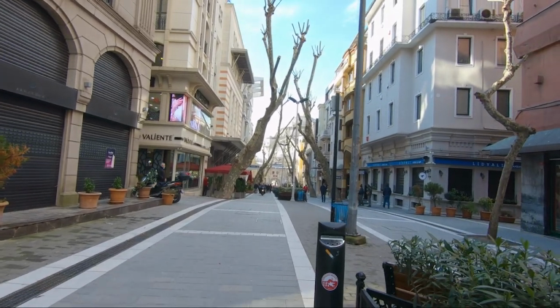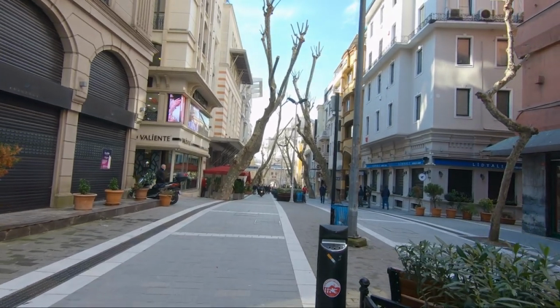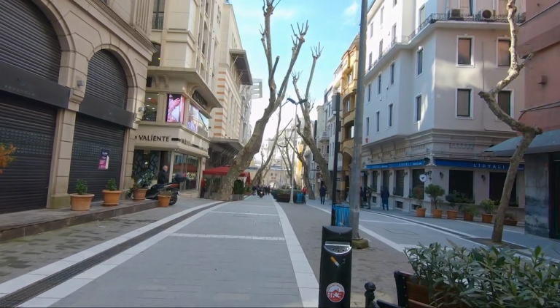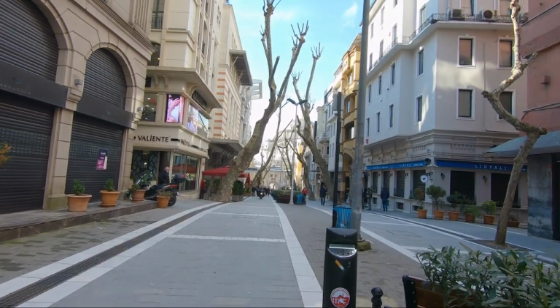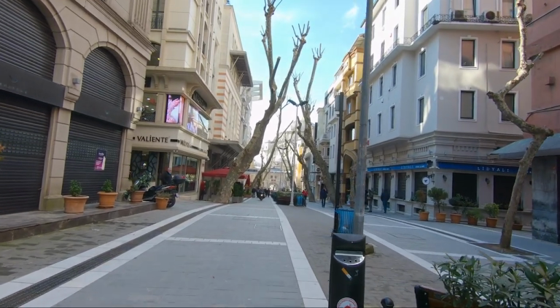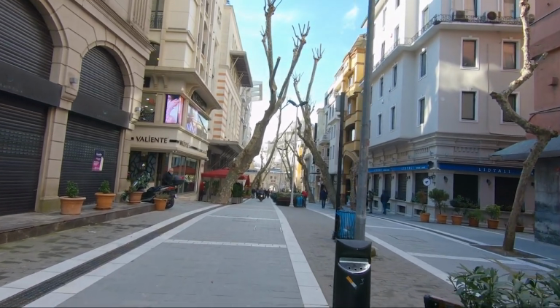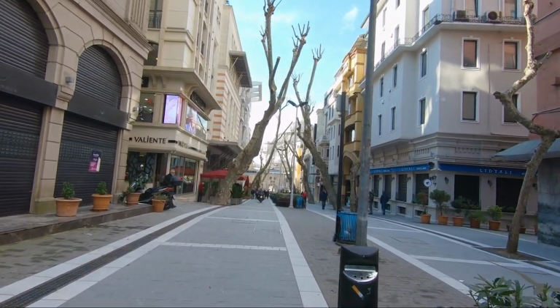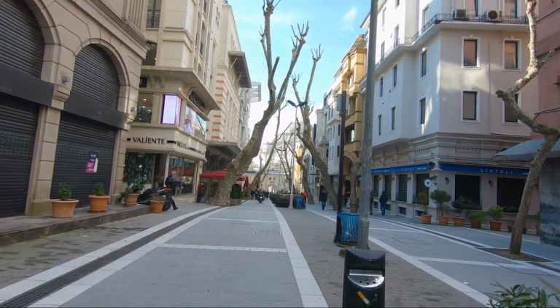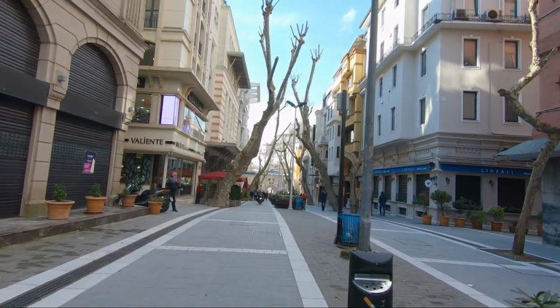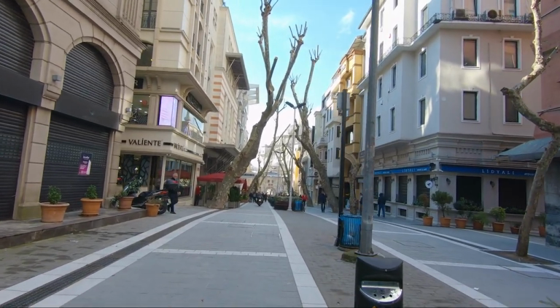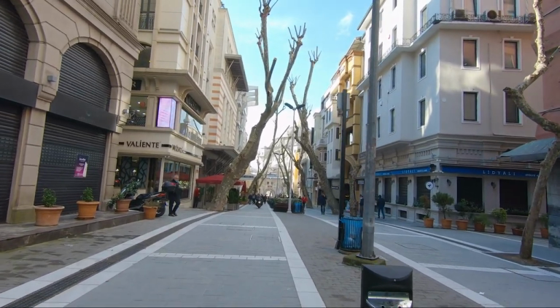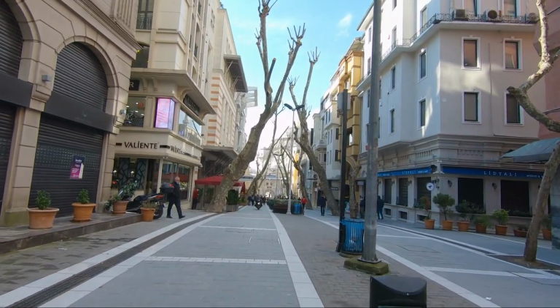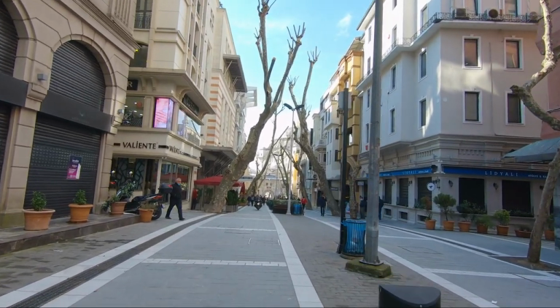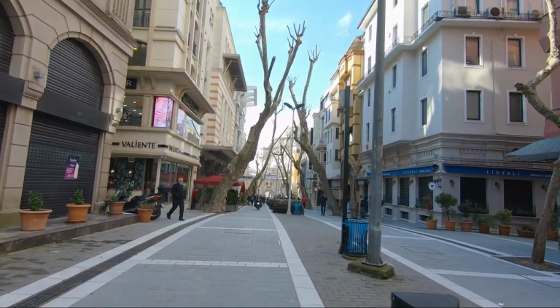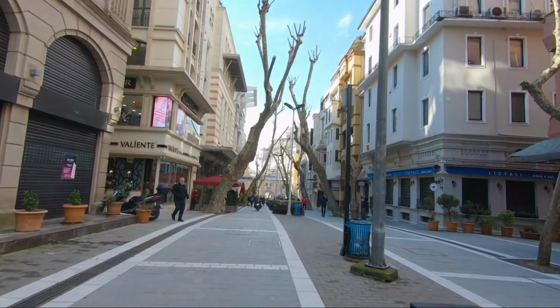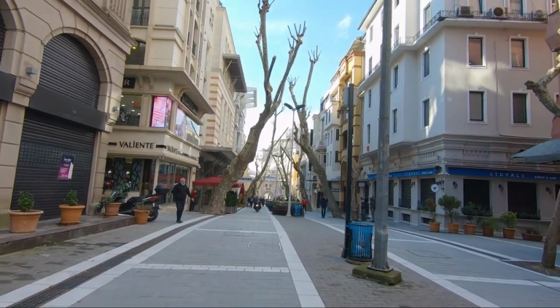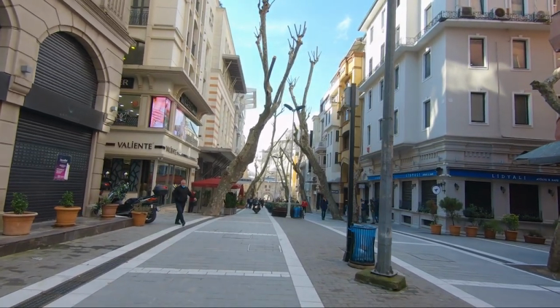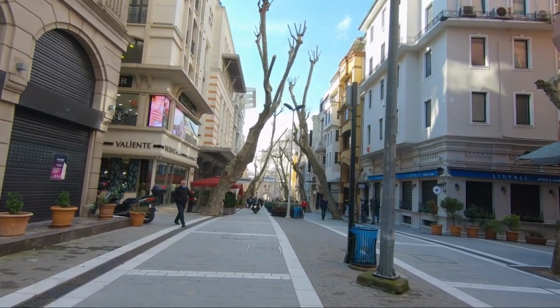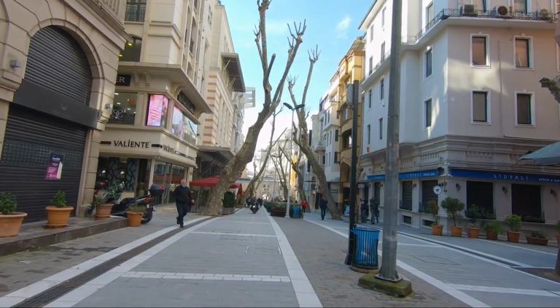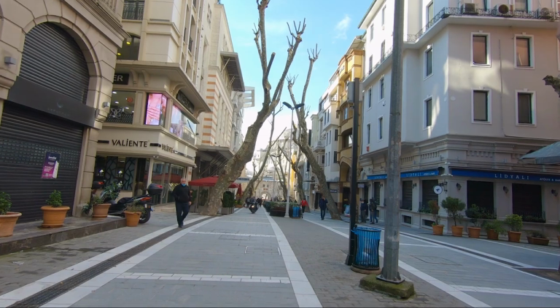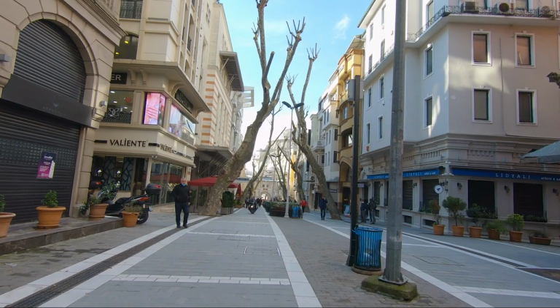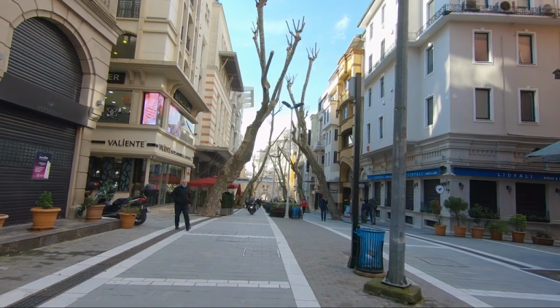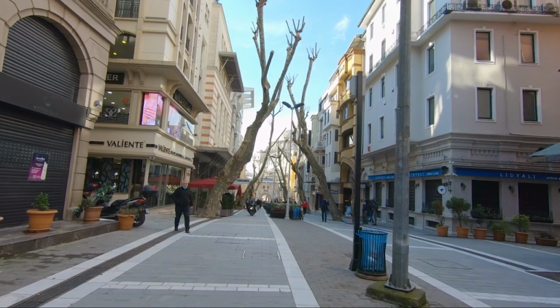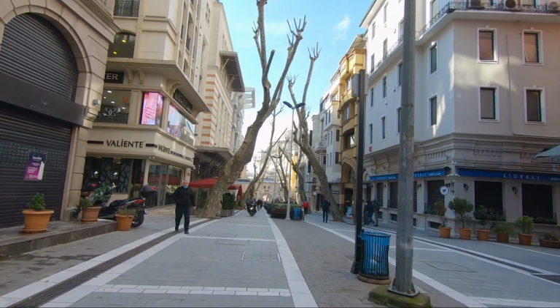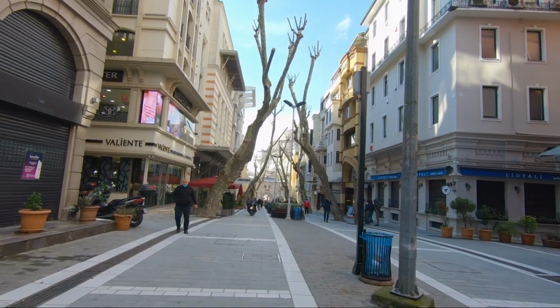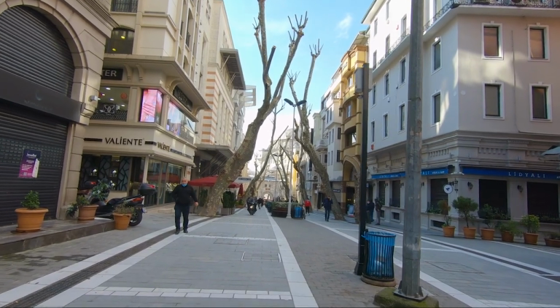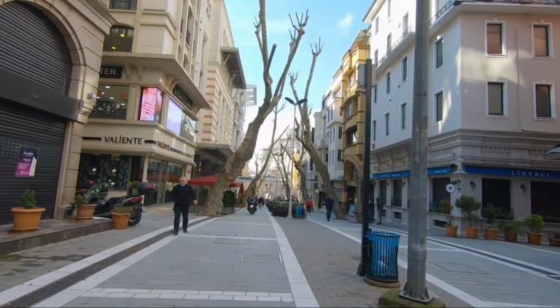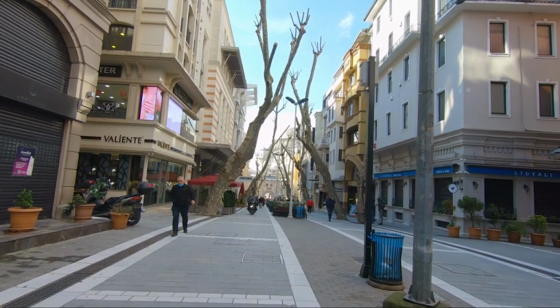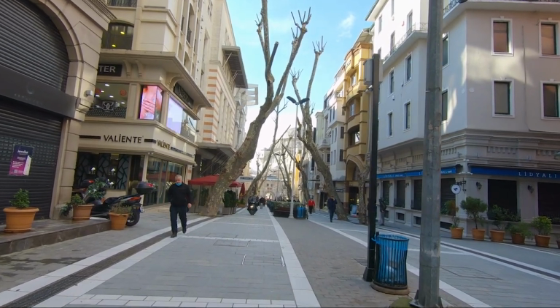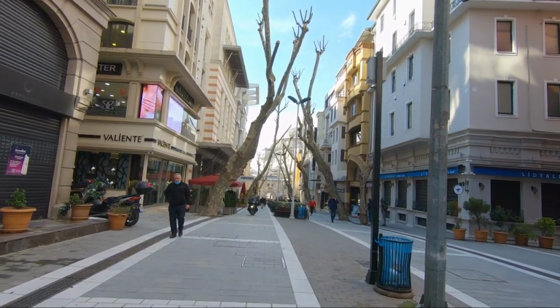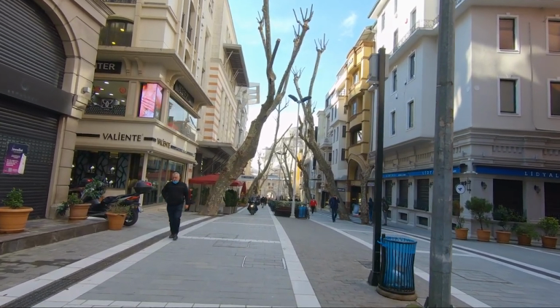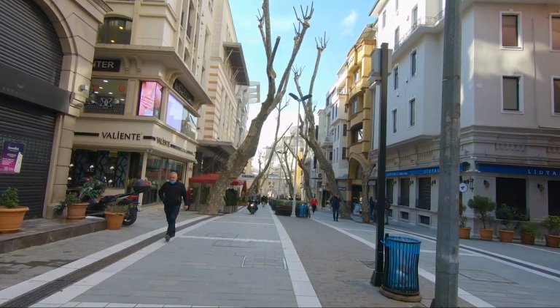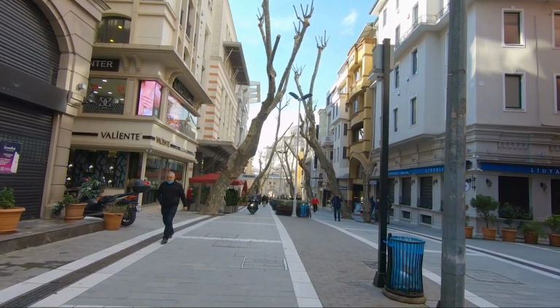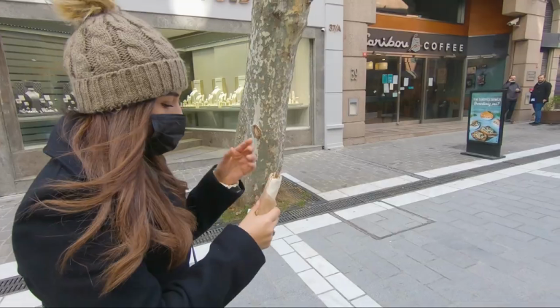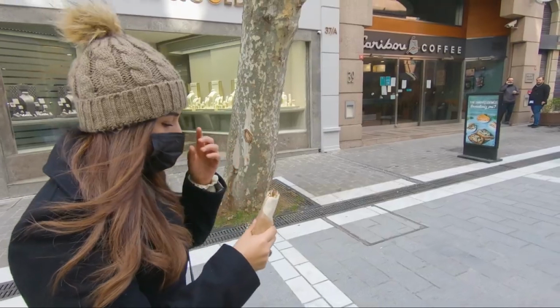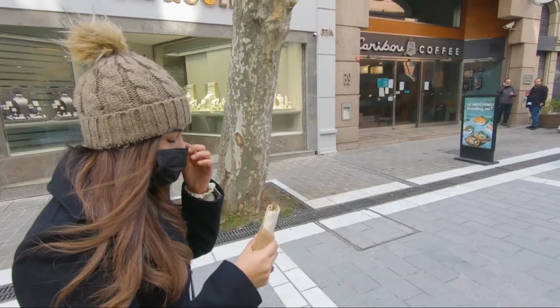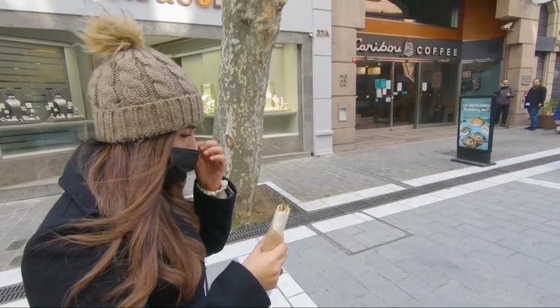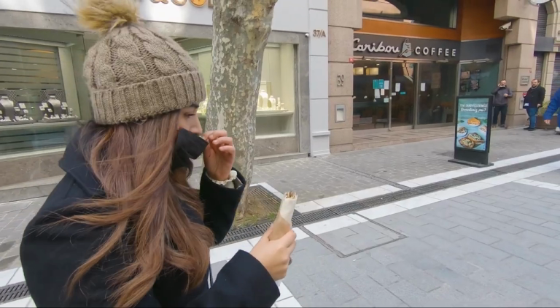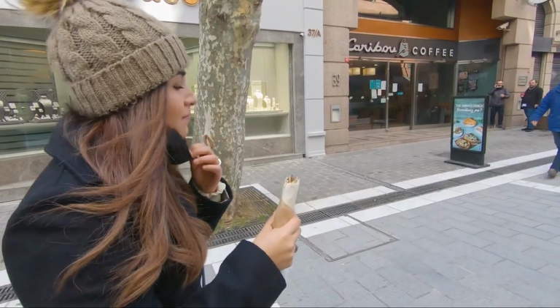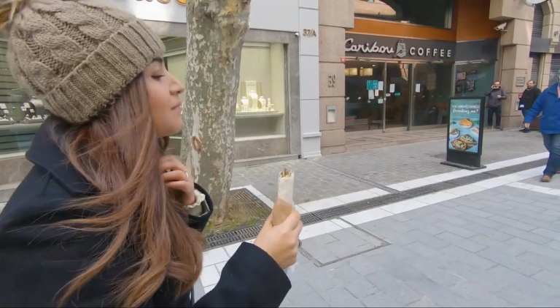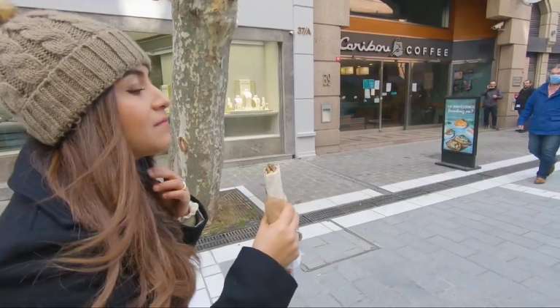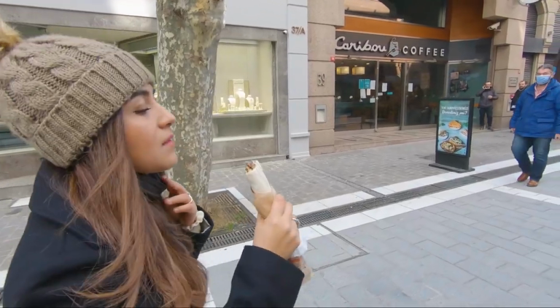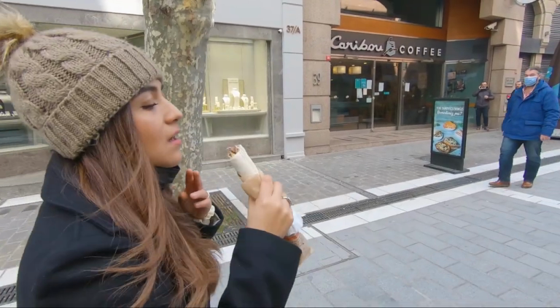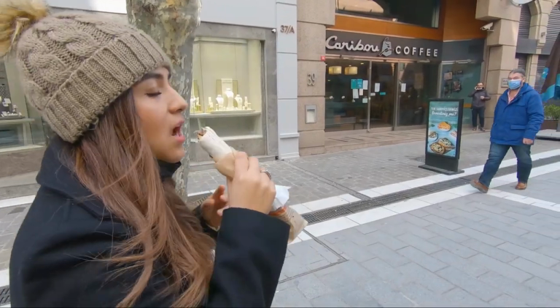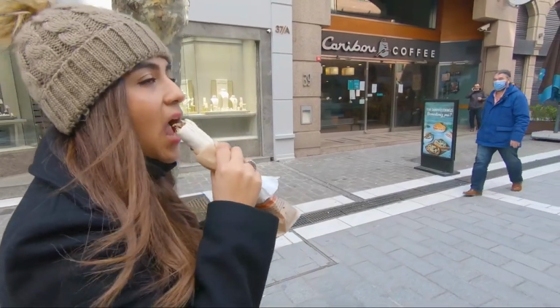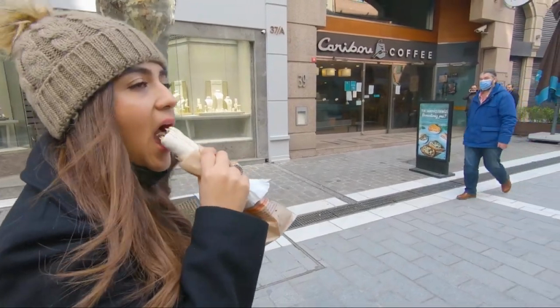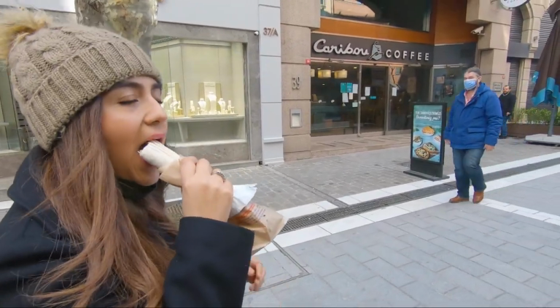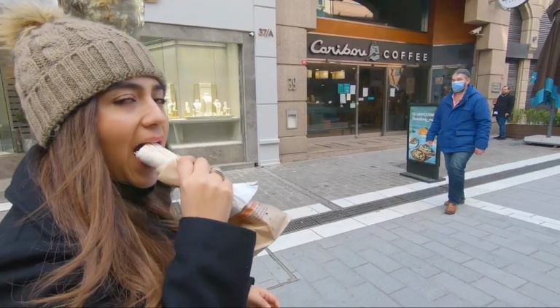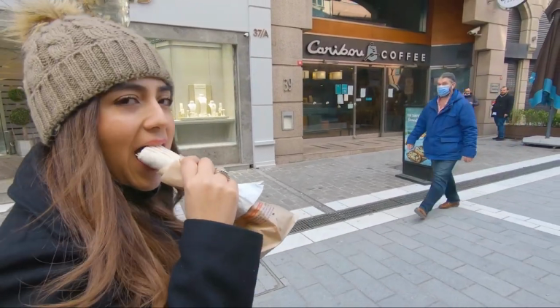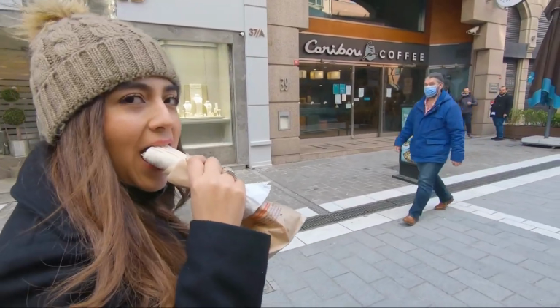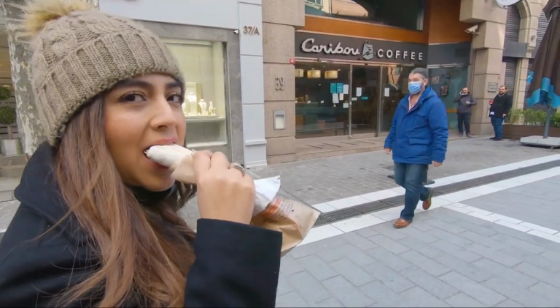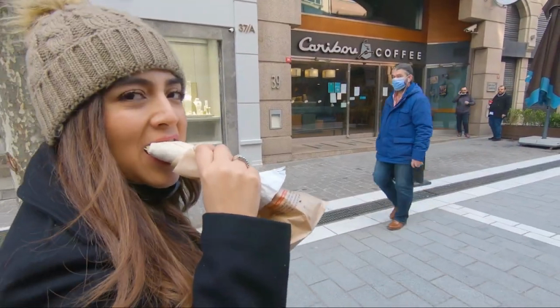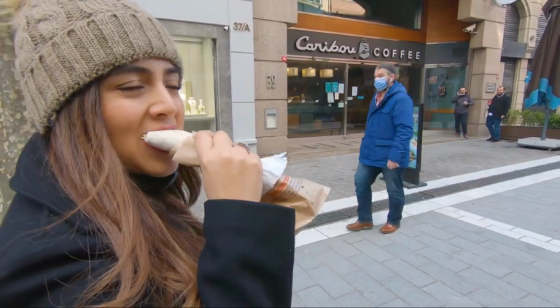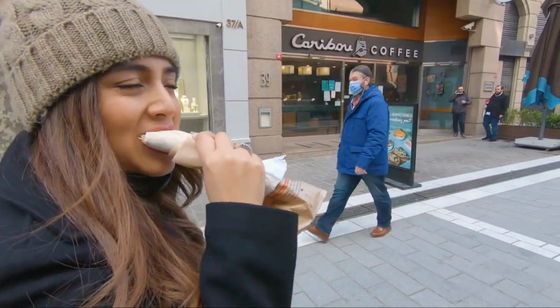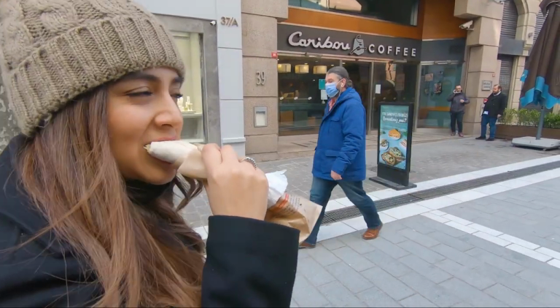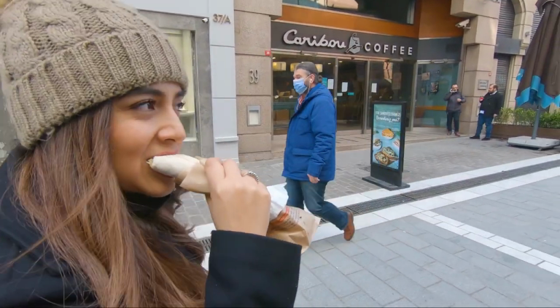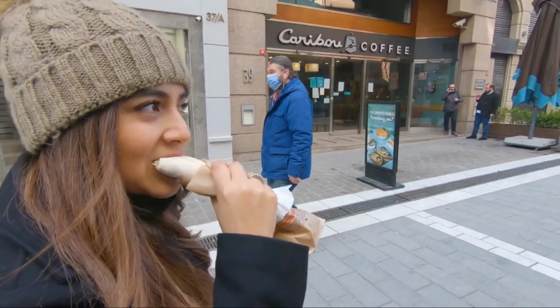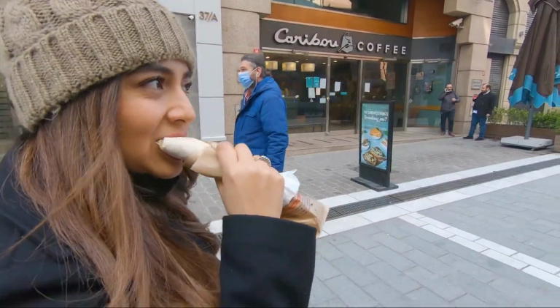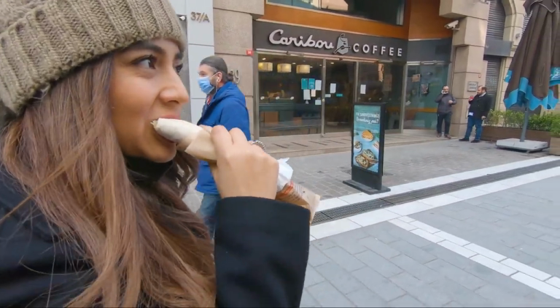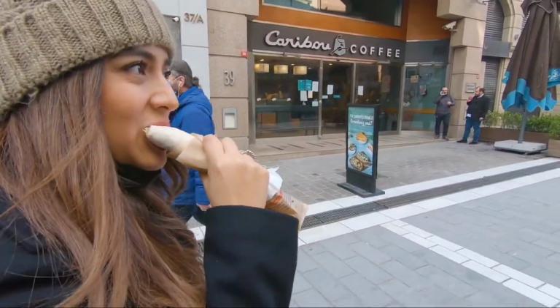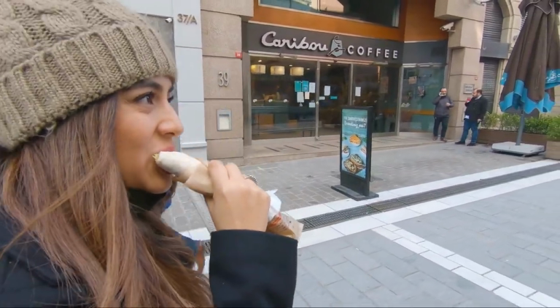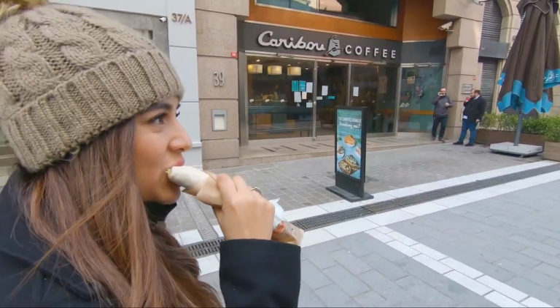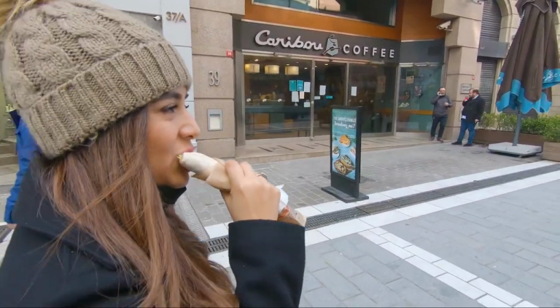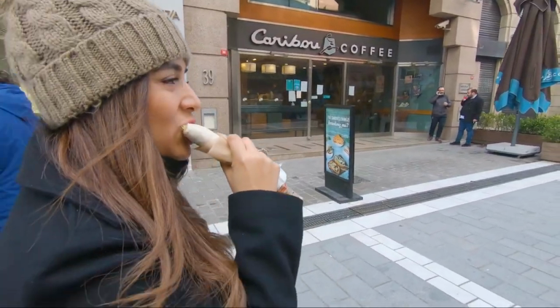Before our next stop, we decided to grab something quick to eat while walking. I chose a Döner Dürüm.